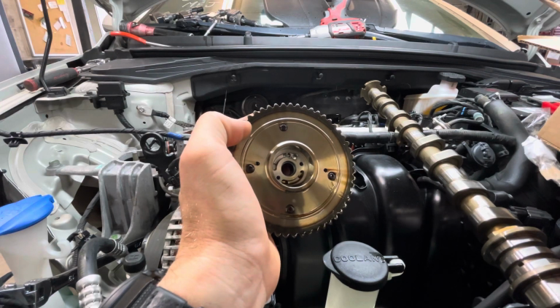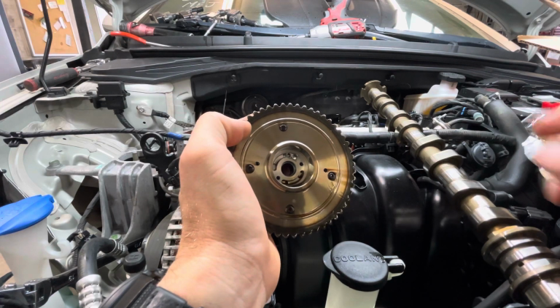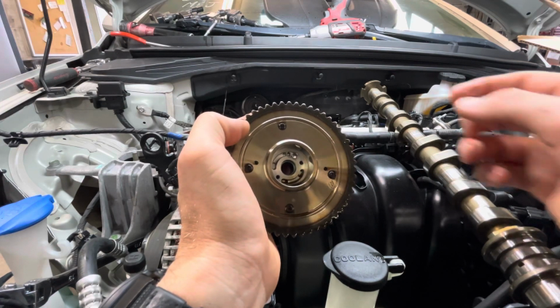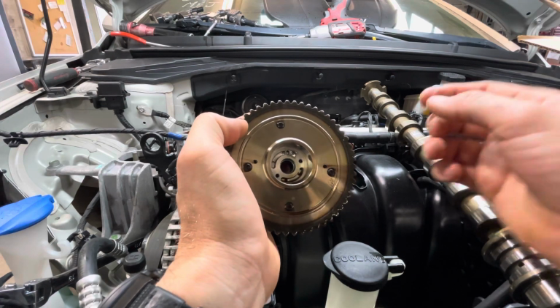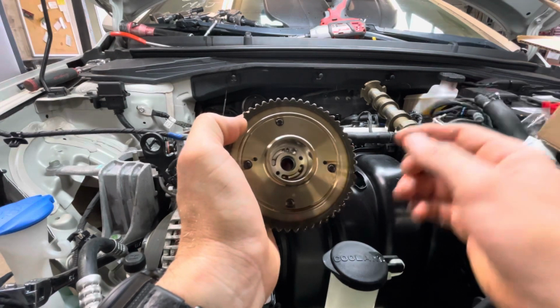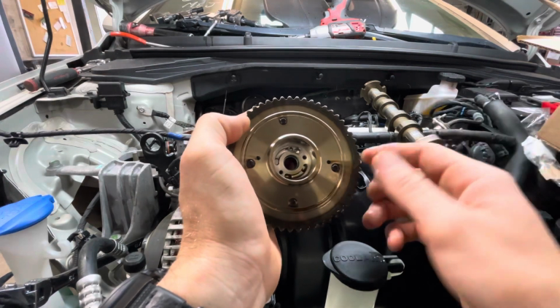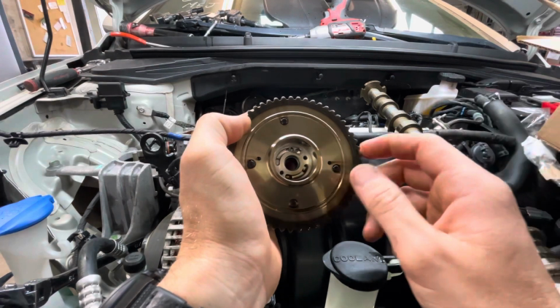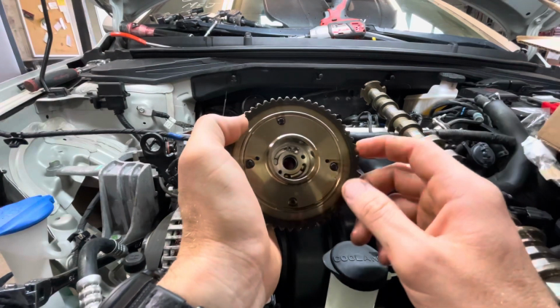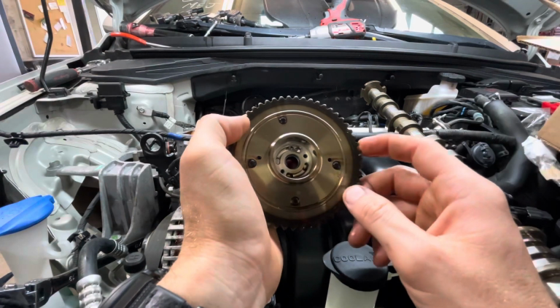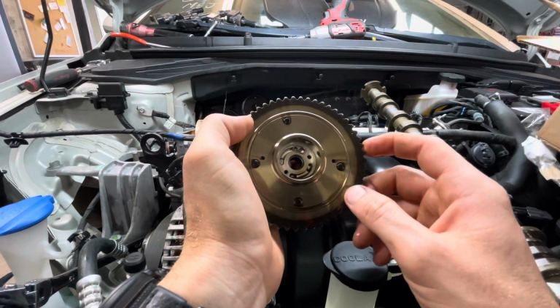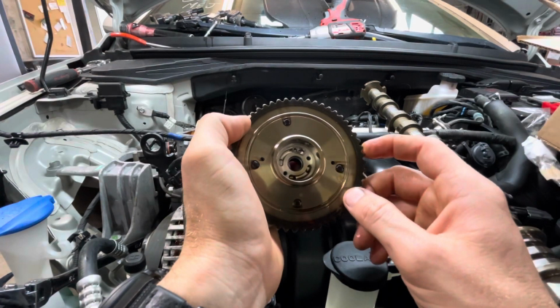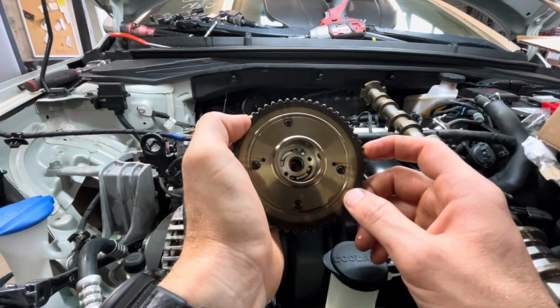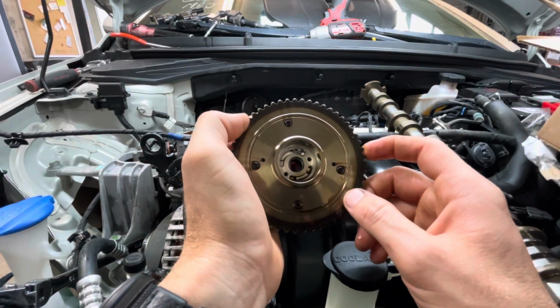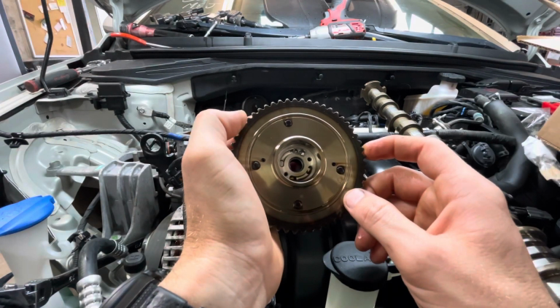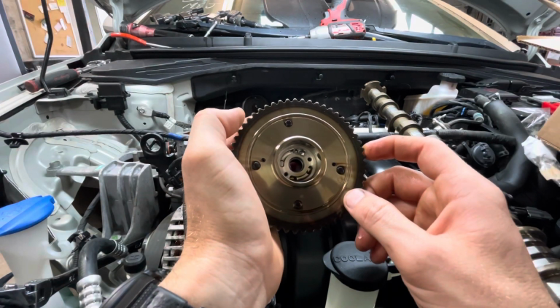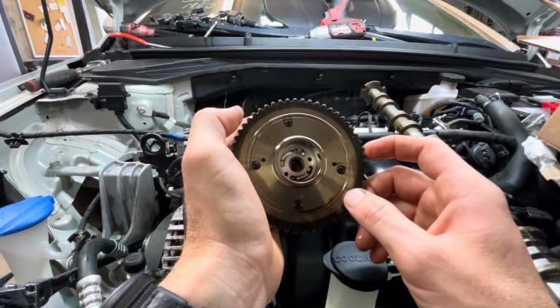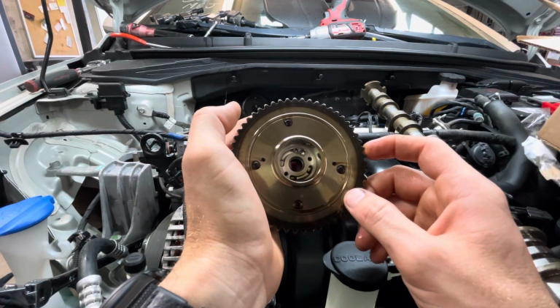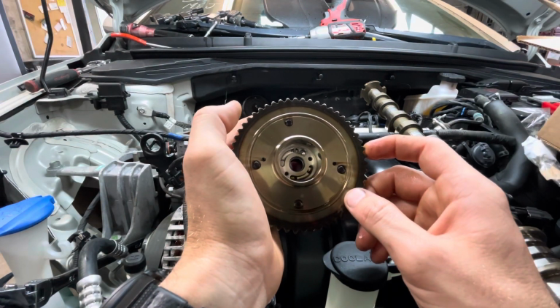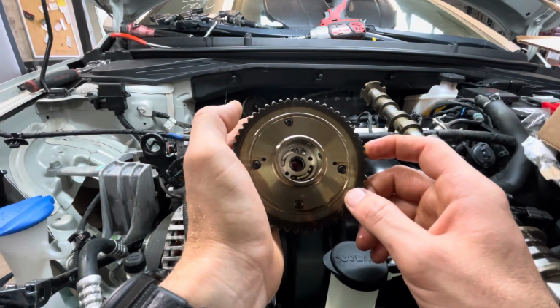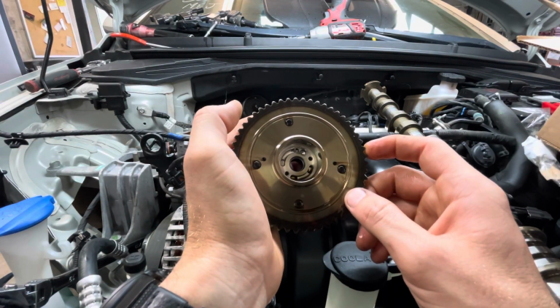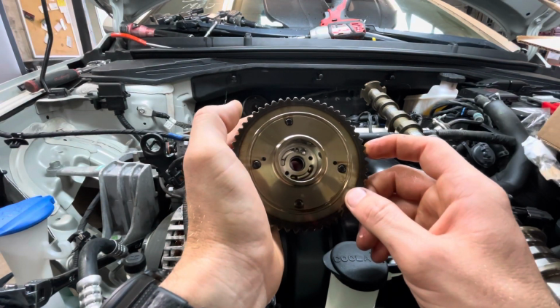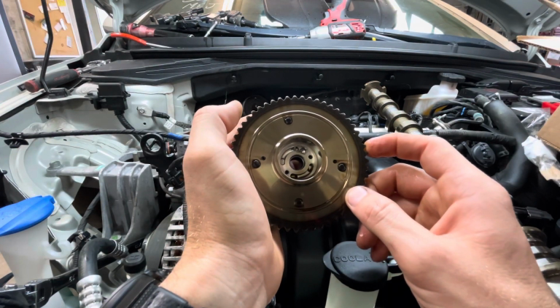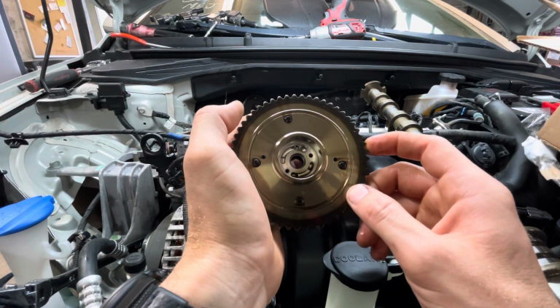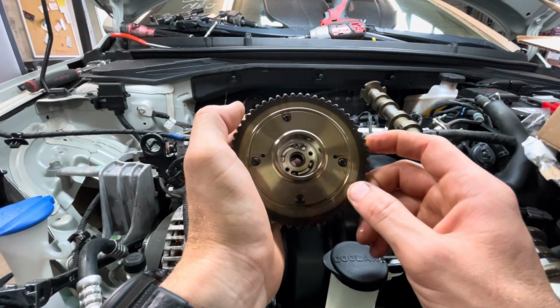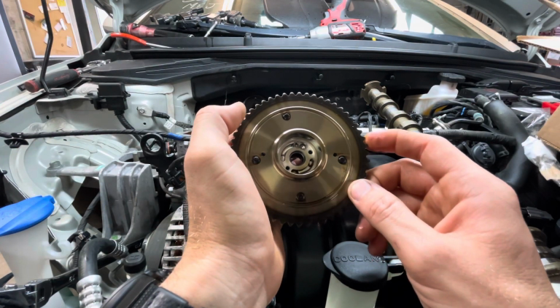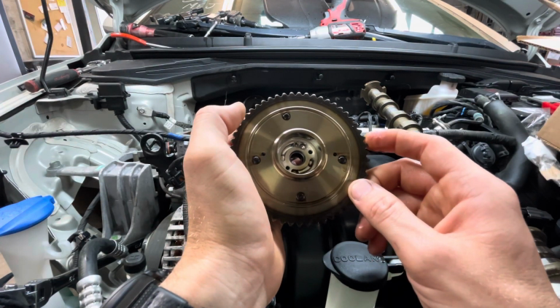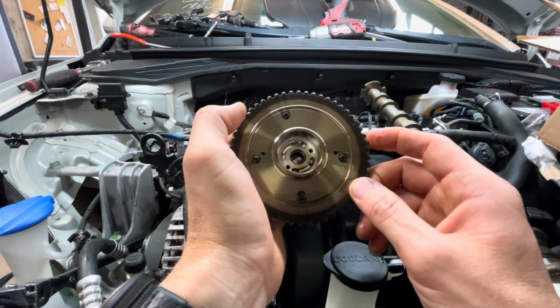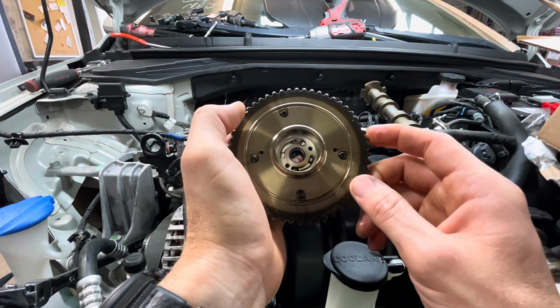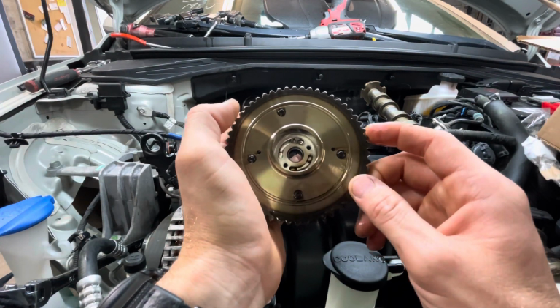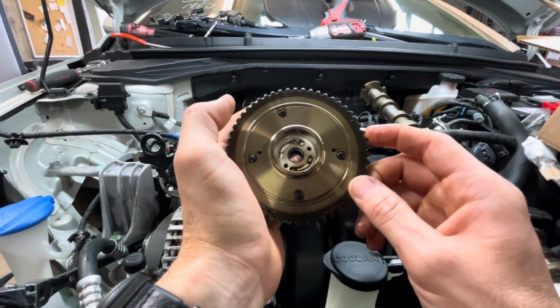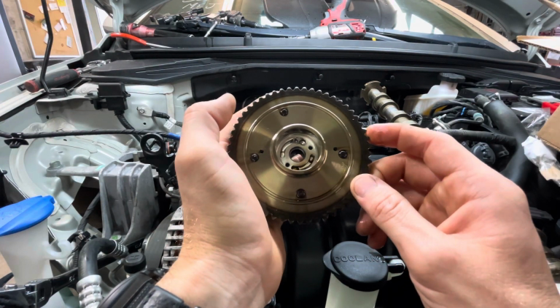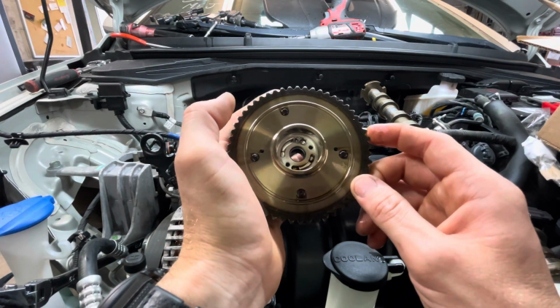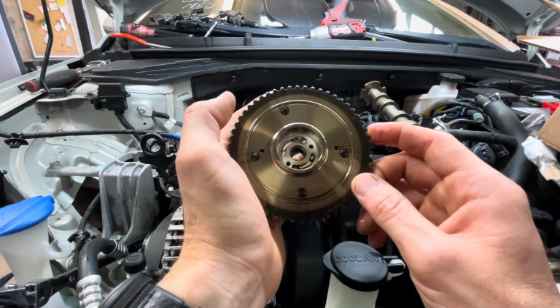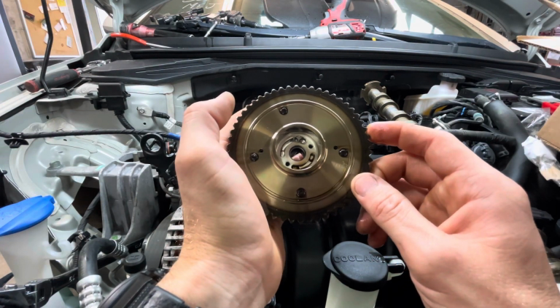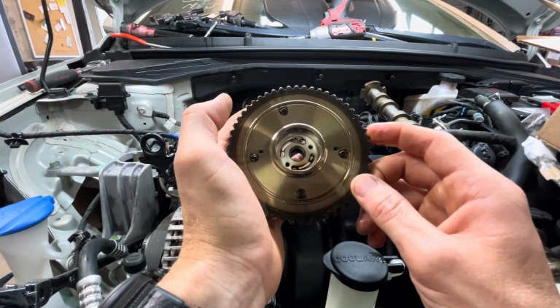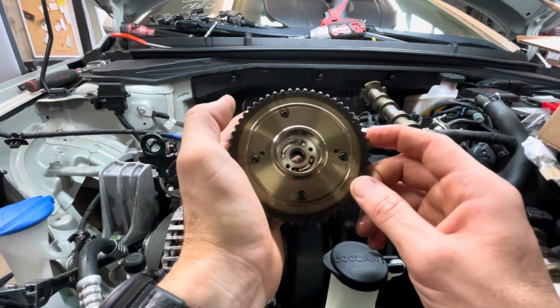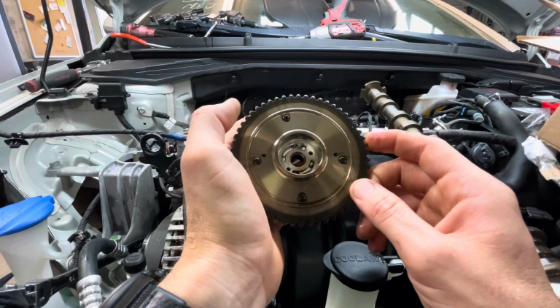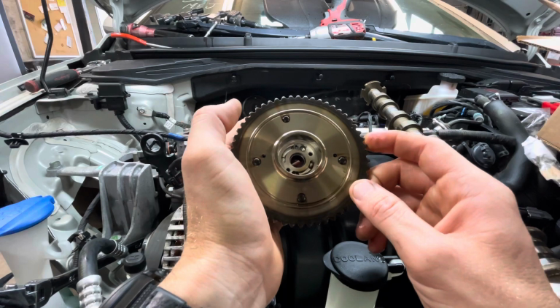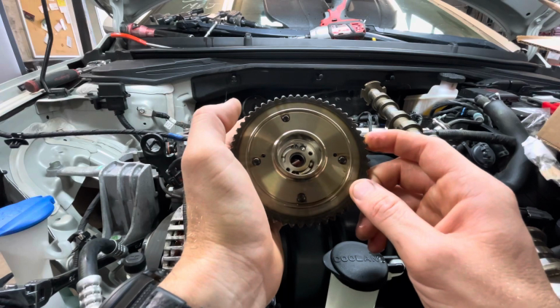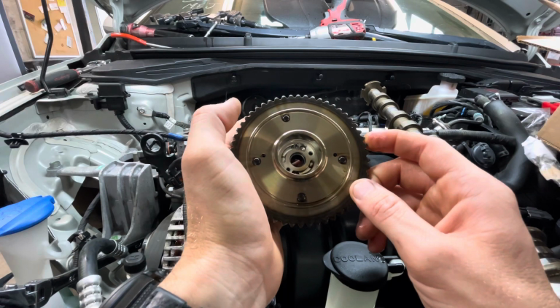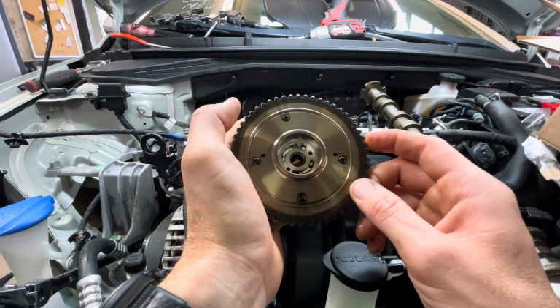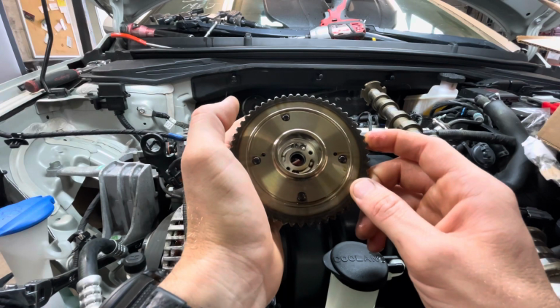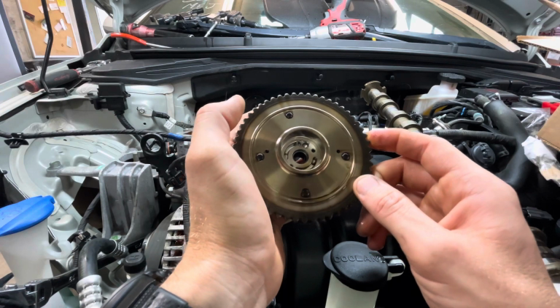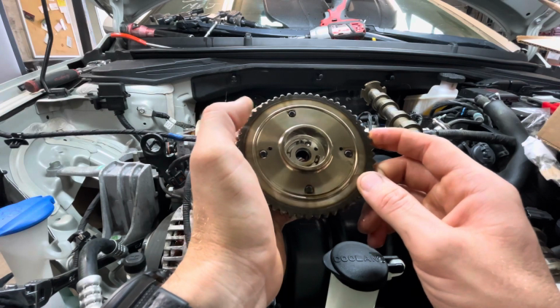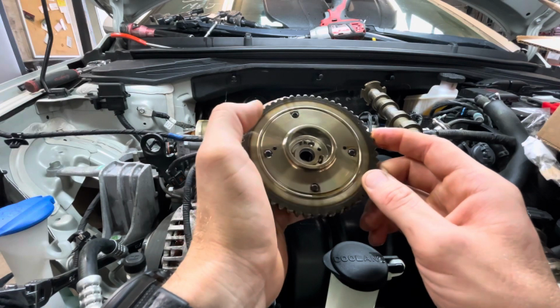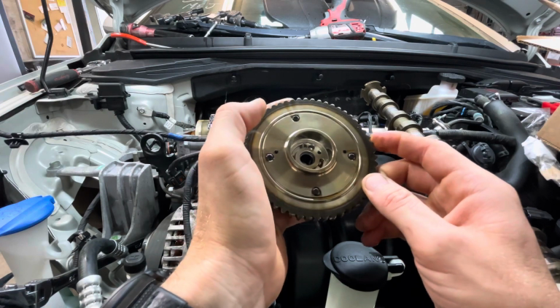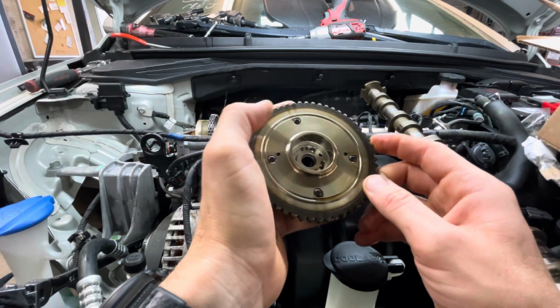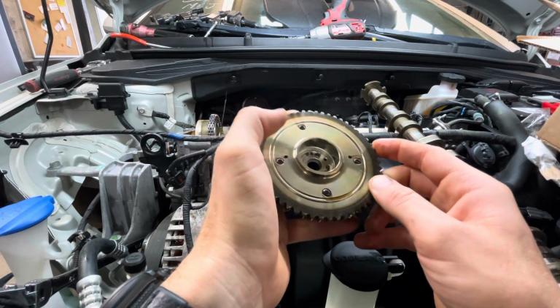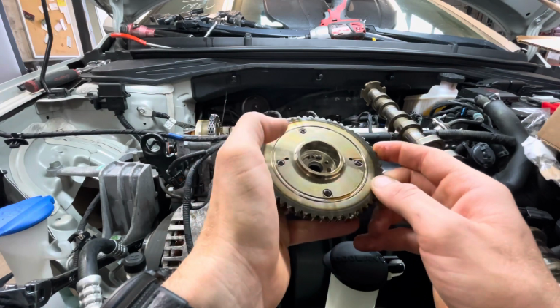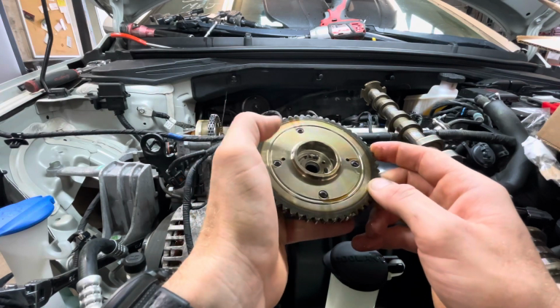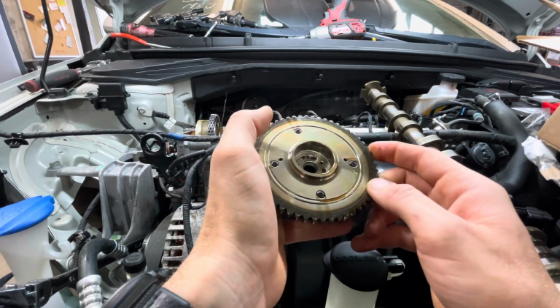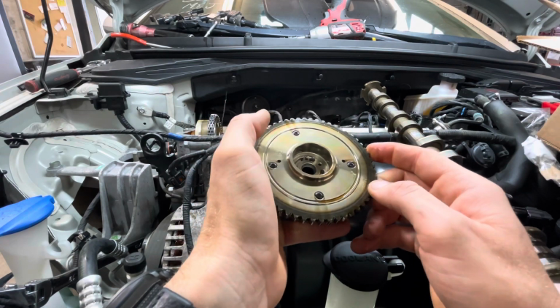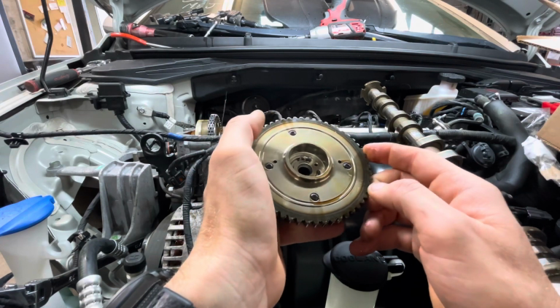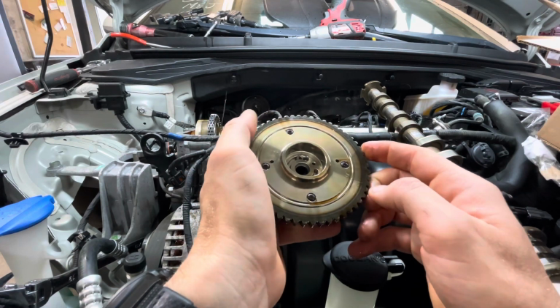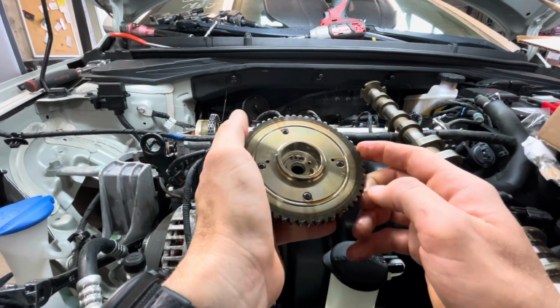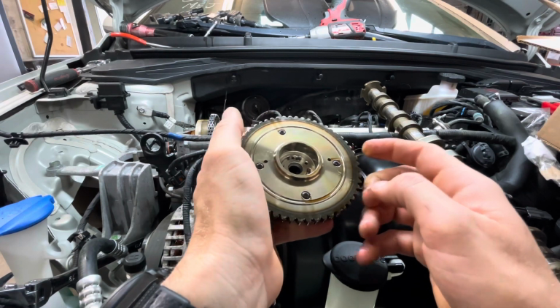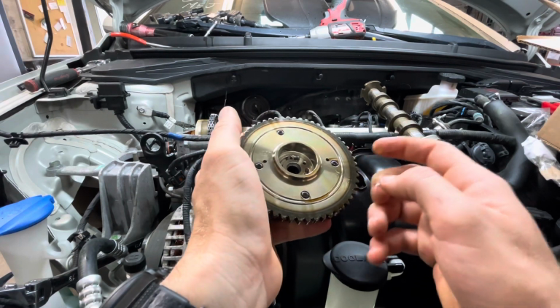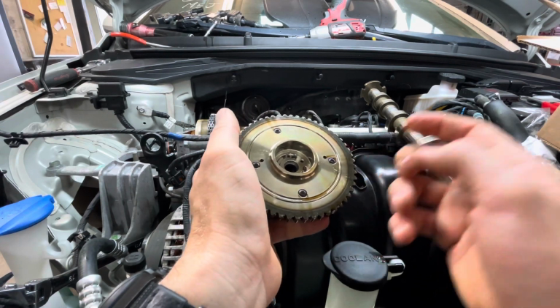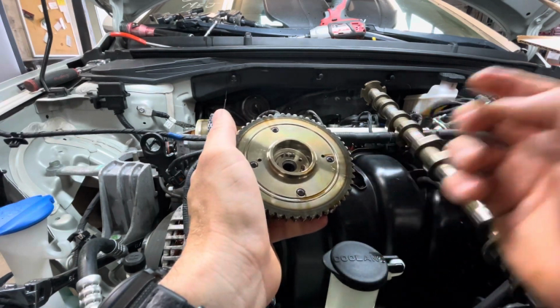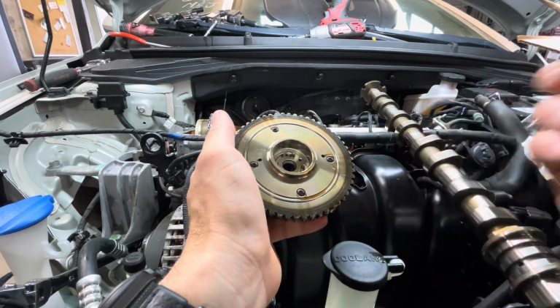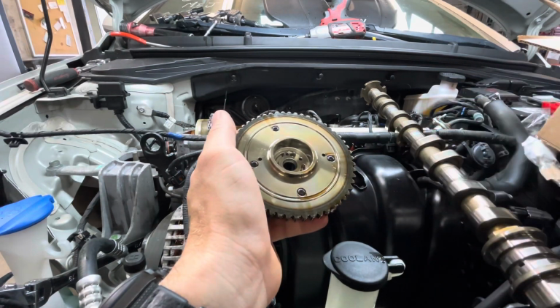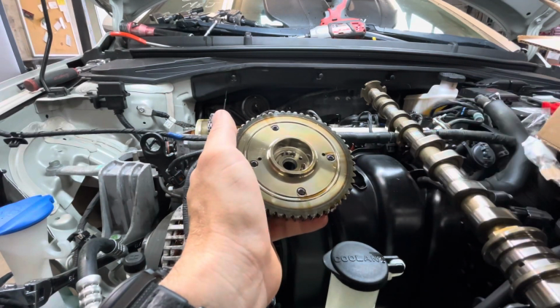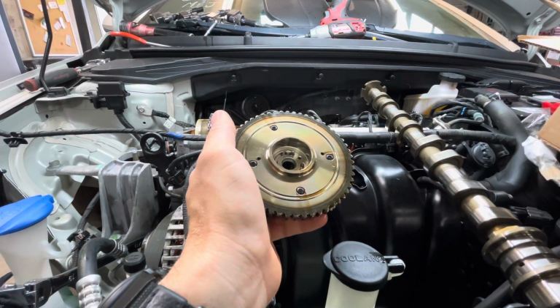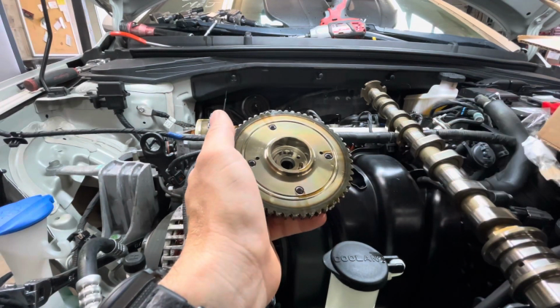What I'll do is replace the actuator — the cam looks fine. I'll just get the pin out of the camshaft and put this thing back together. Thanks.